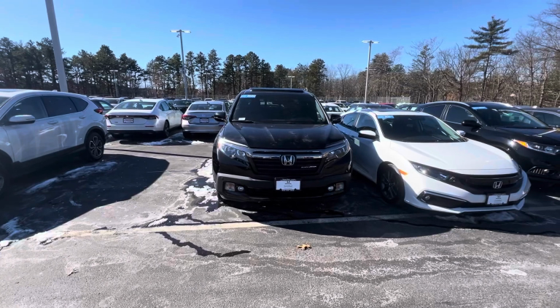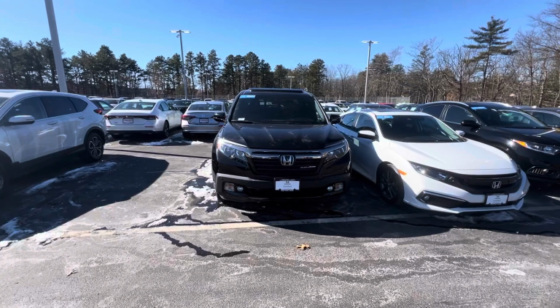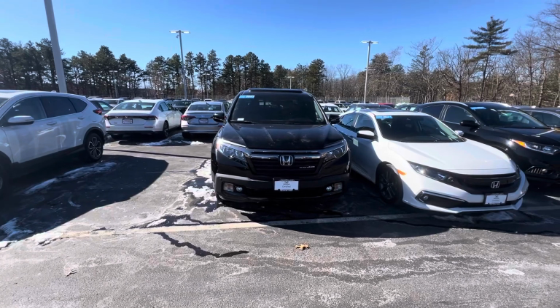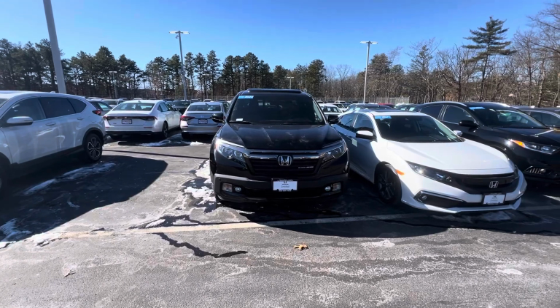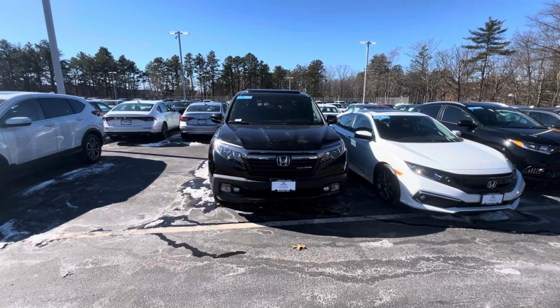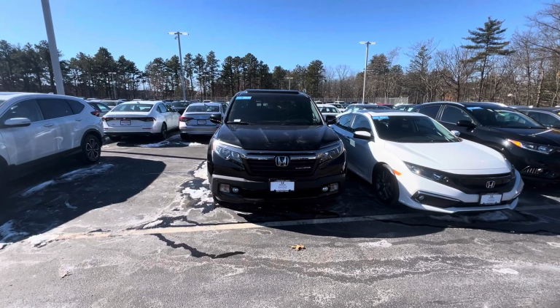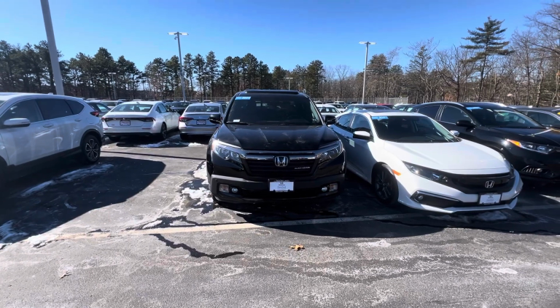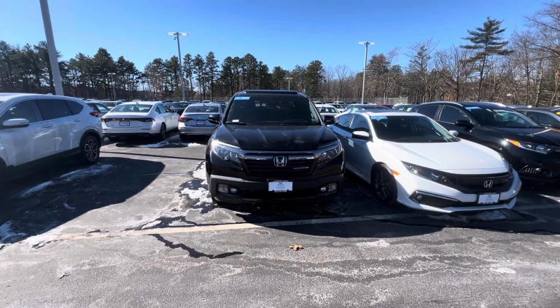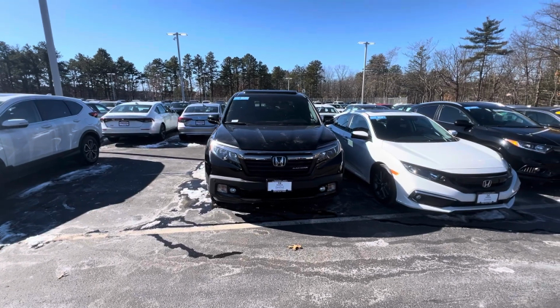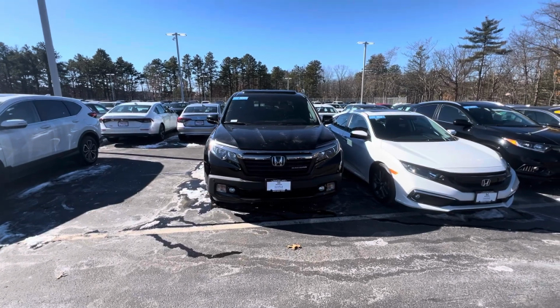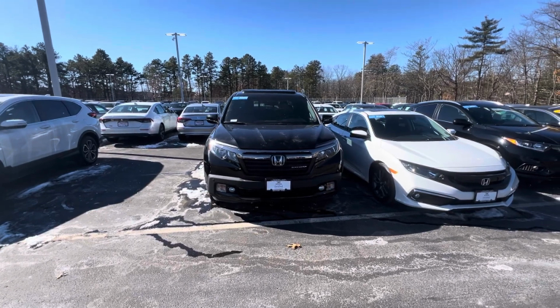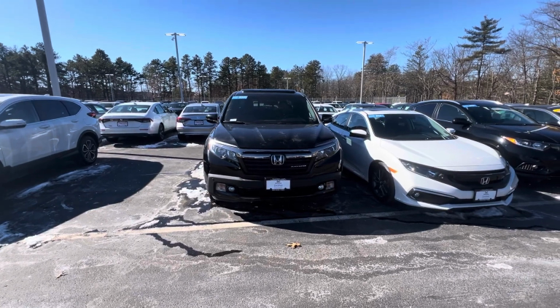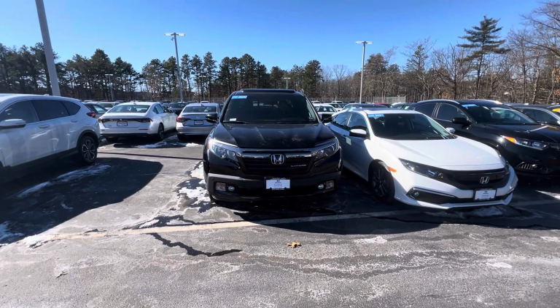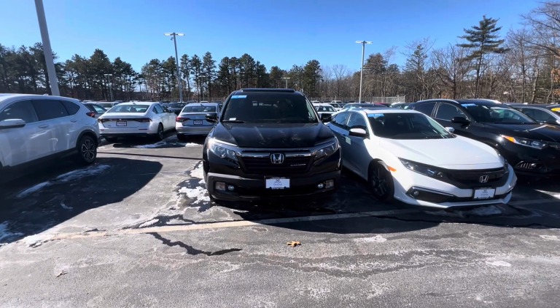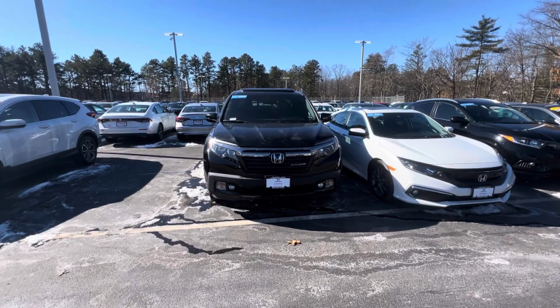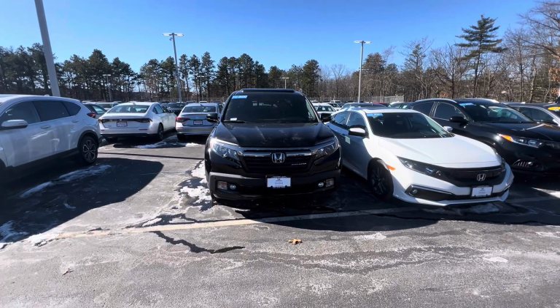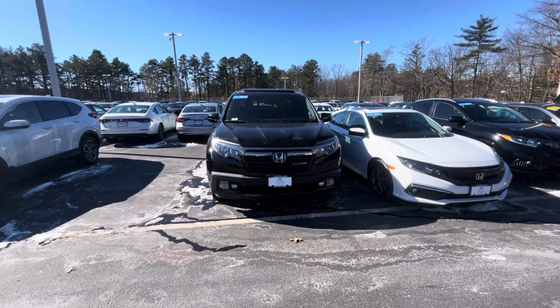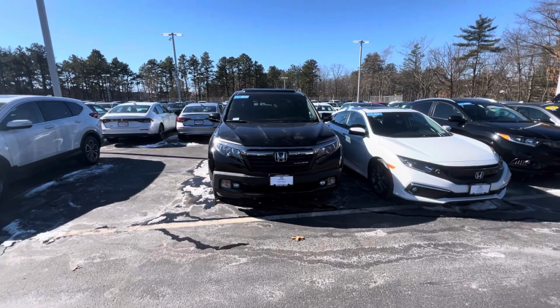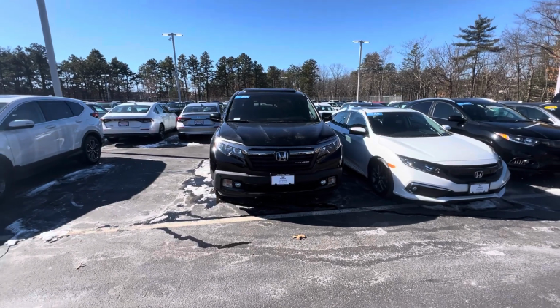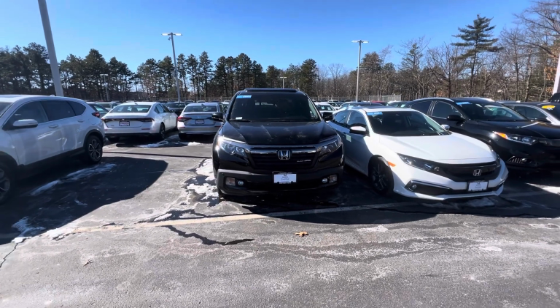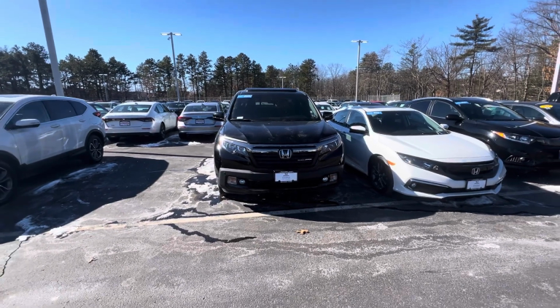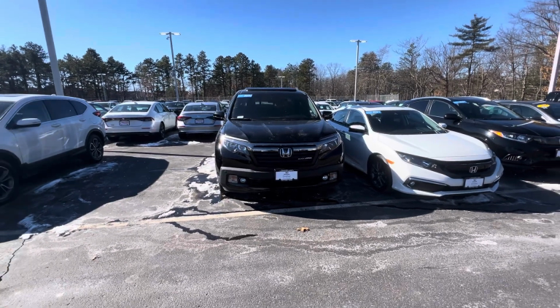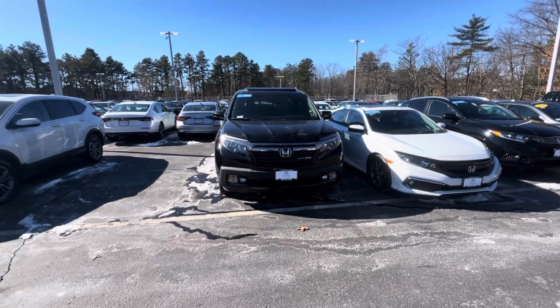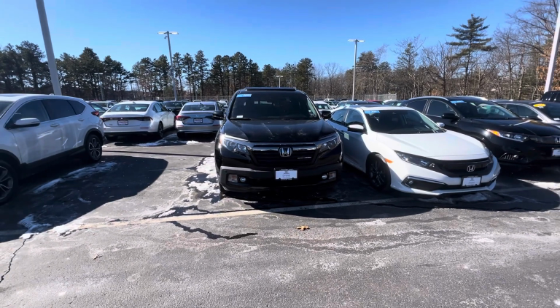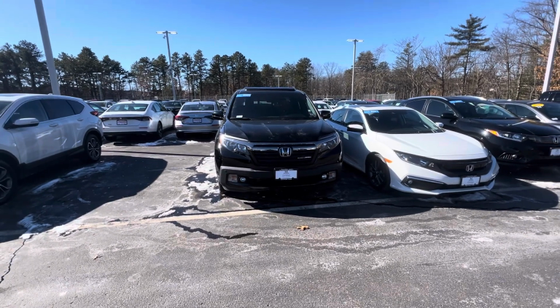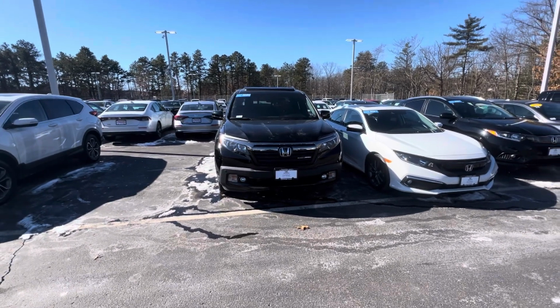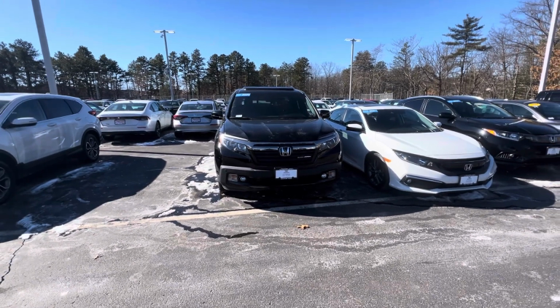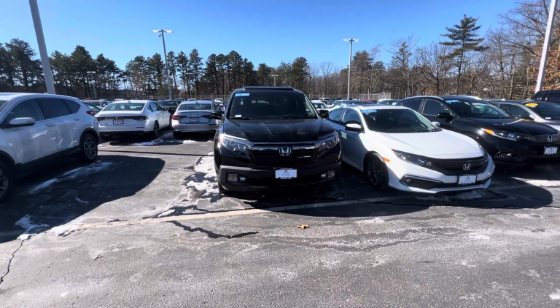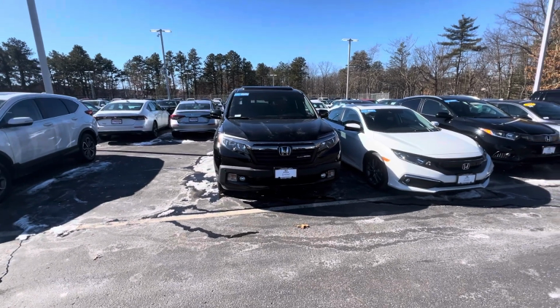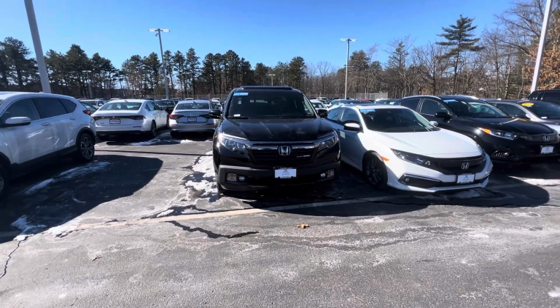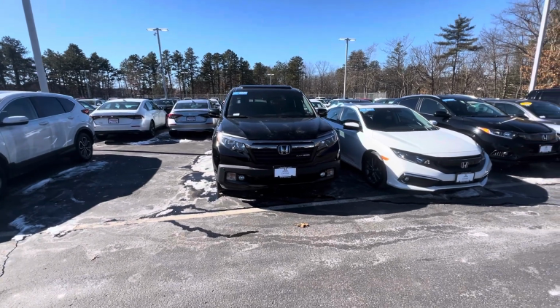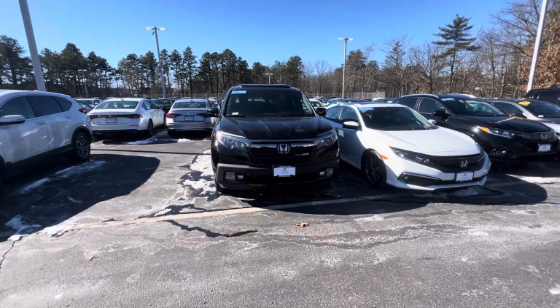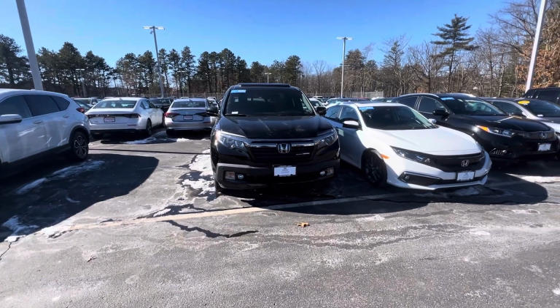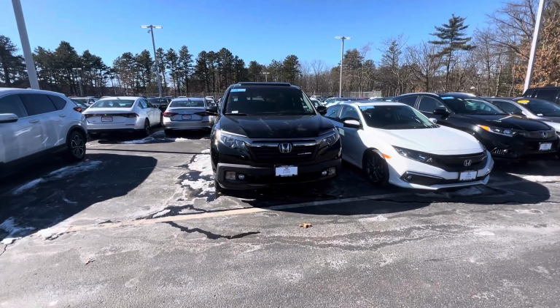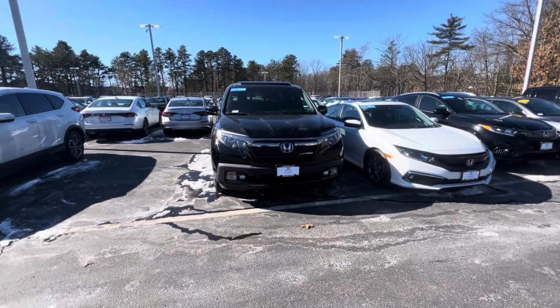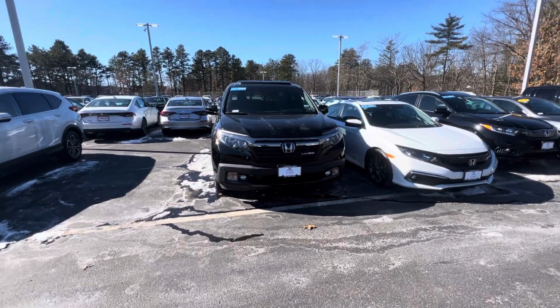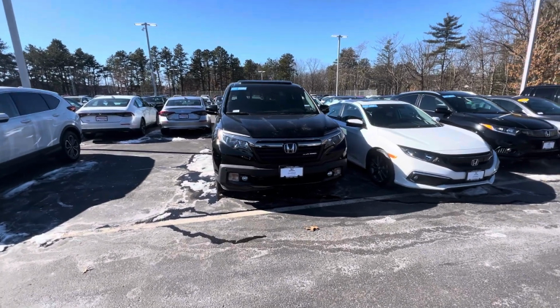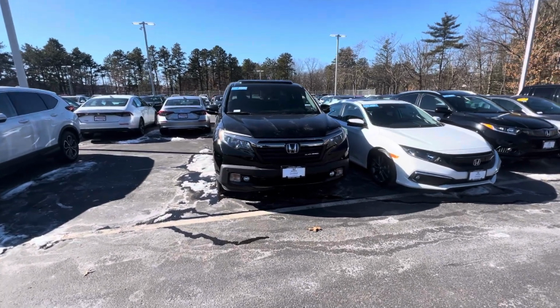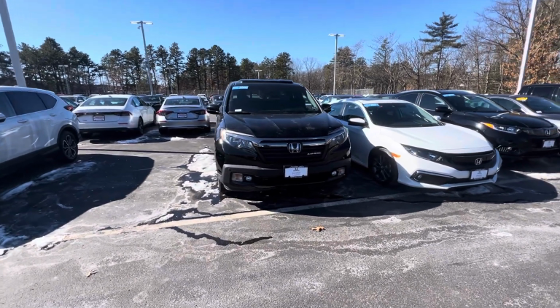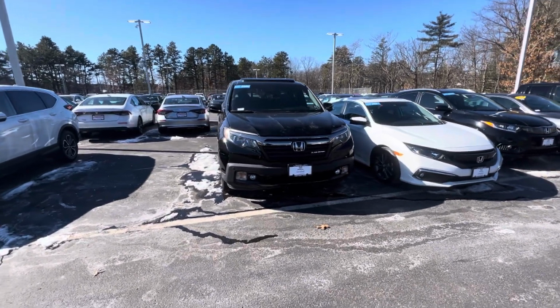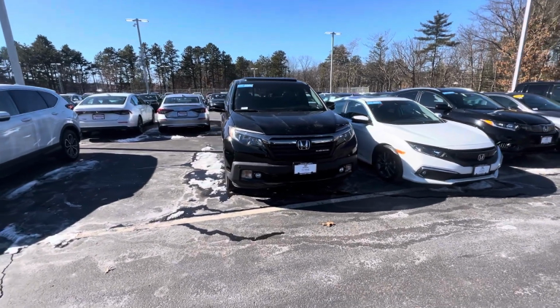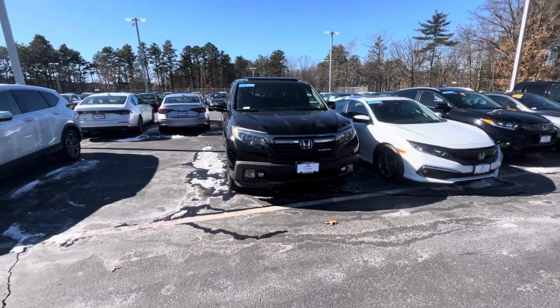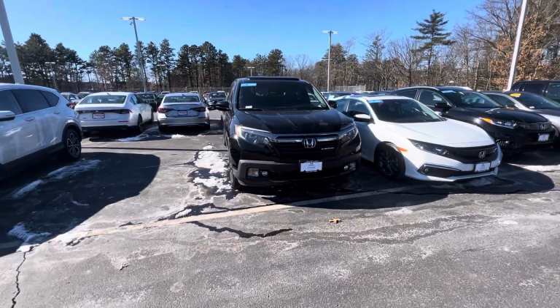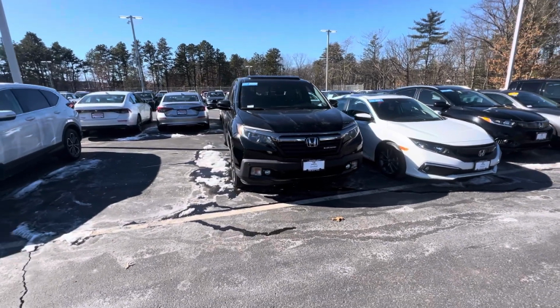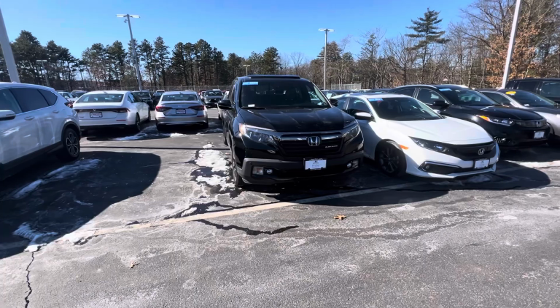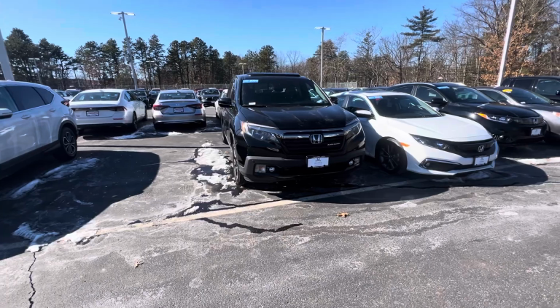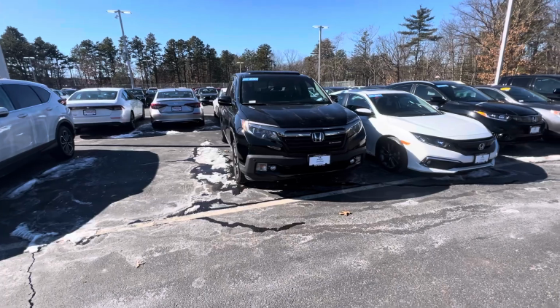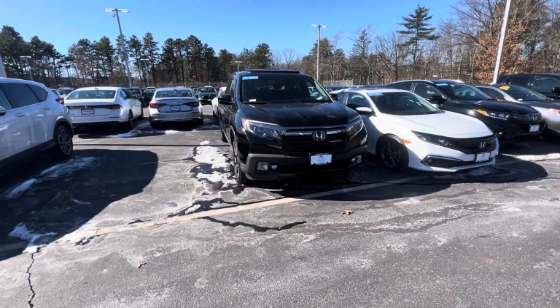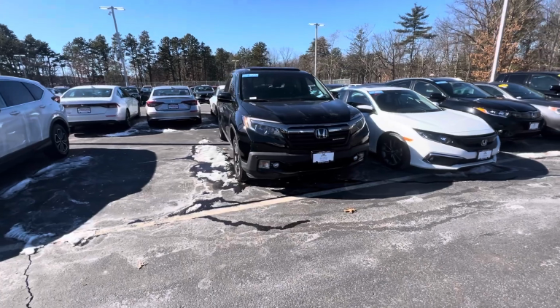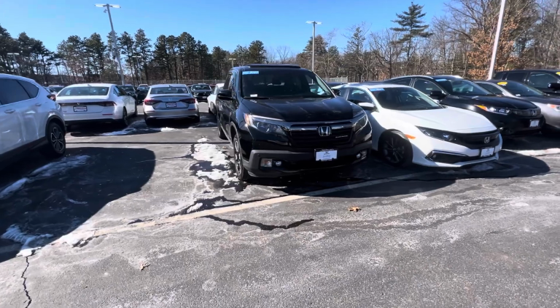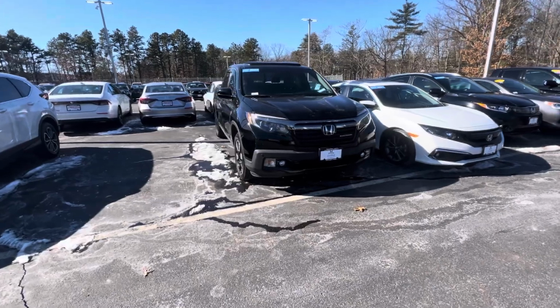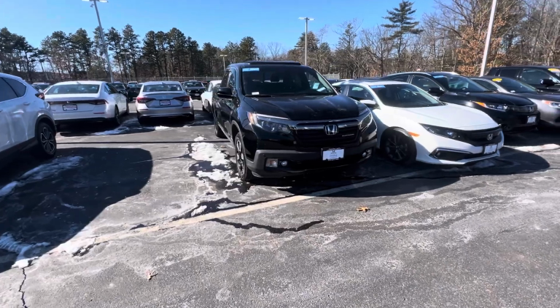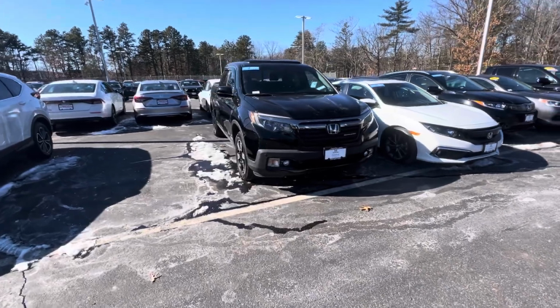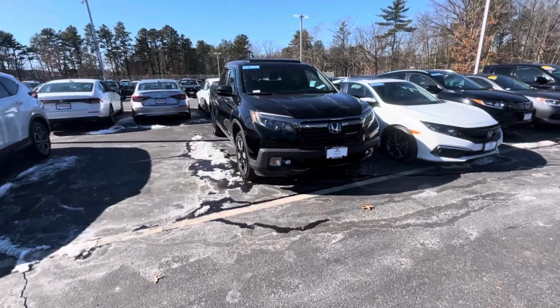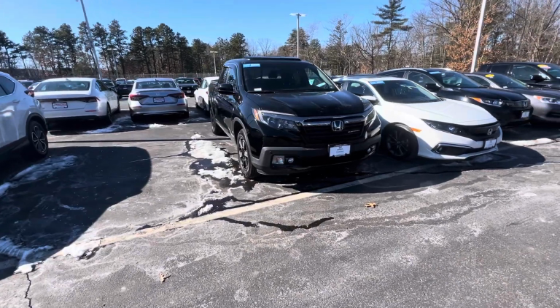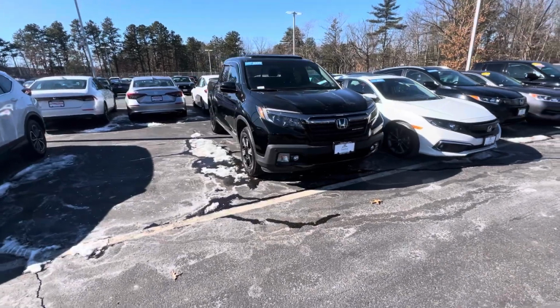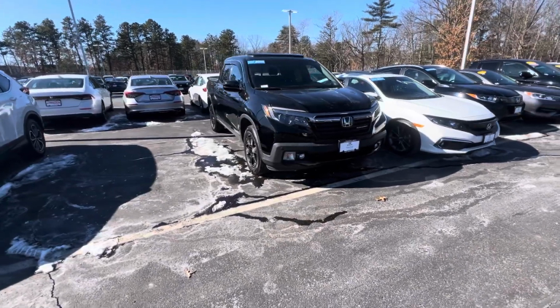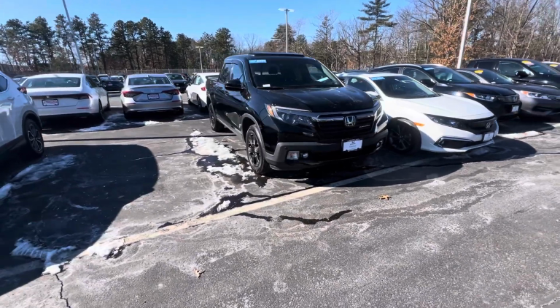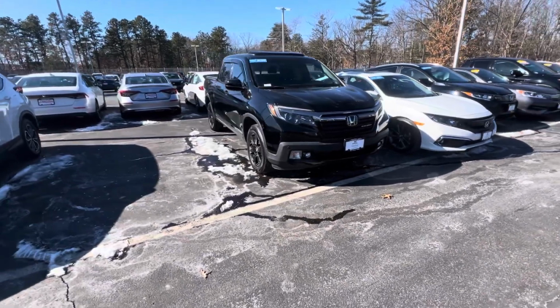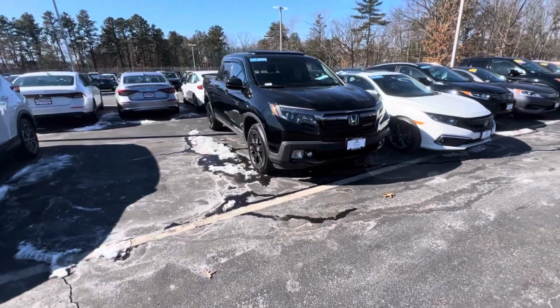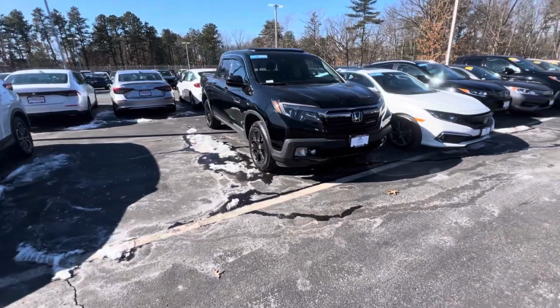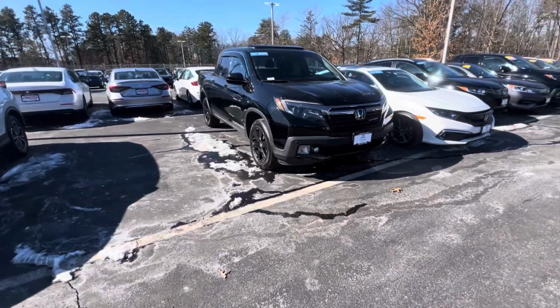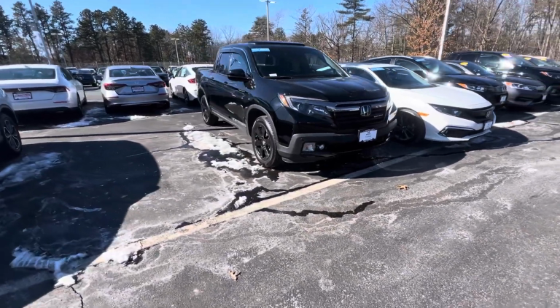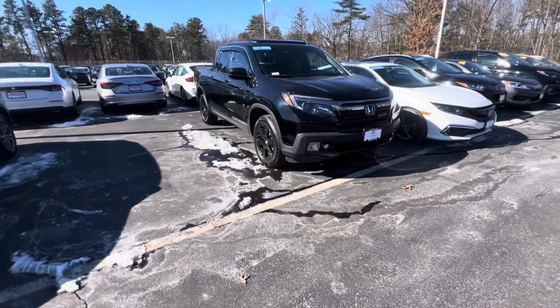Hello Bill, this is Nick over at Autofair Honda in Manchester showing your 2020 Ridgeline Black Edition. There's your front end right there.